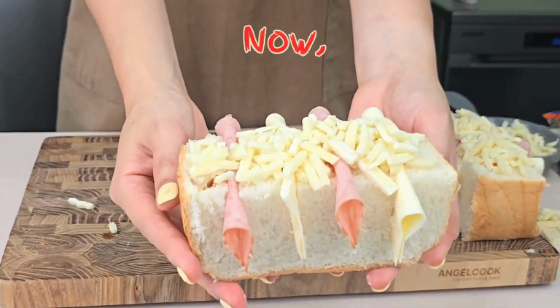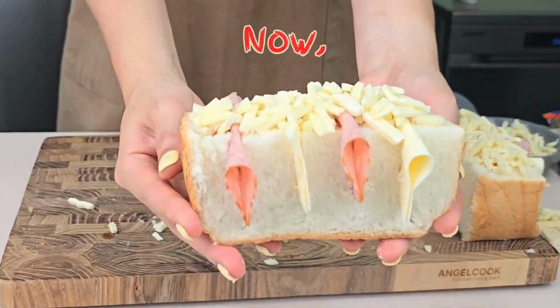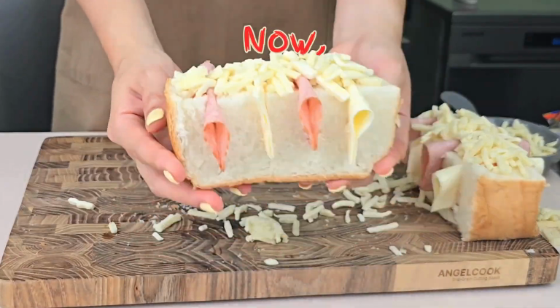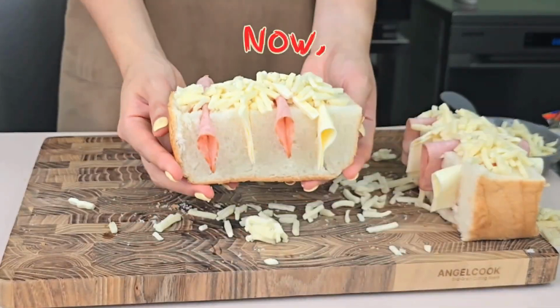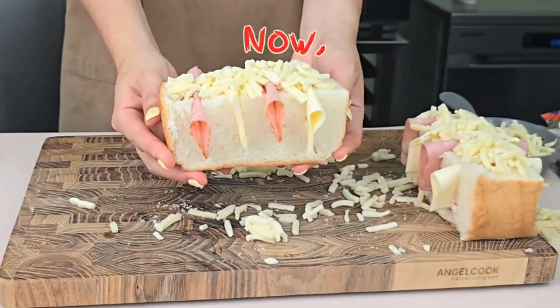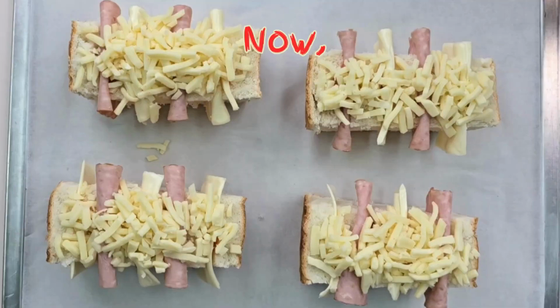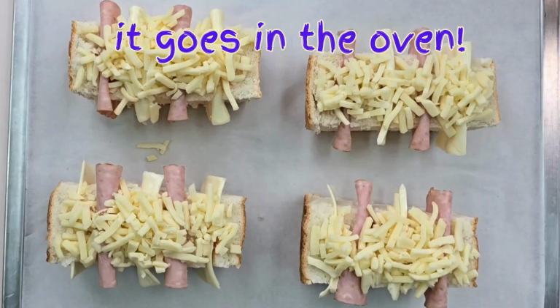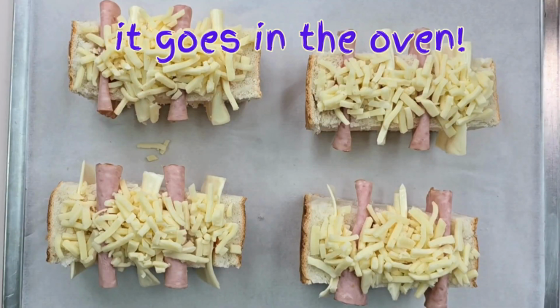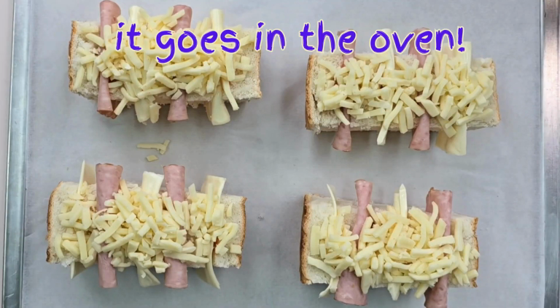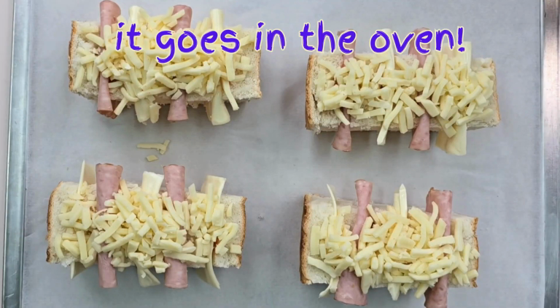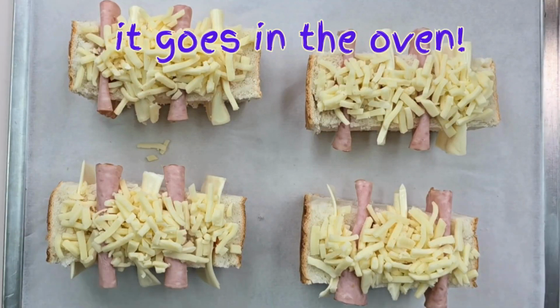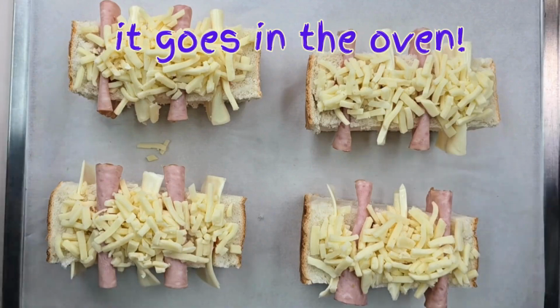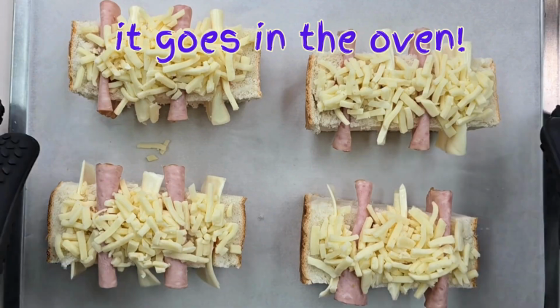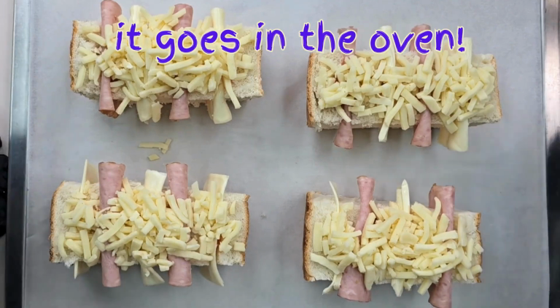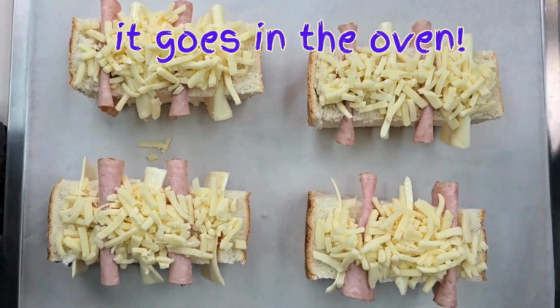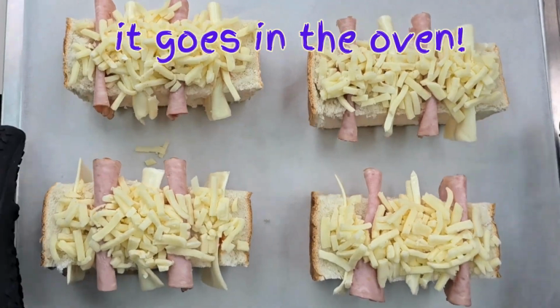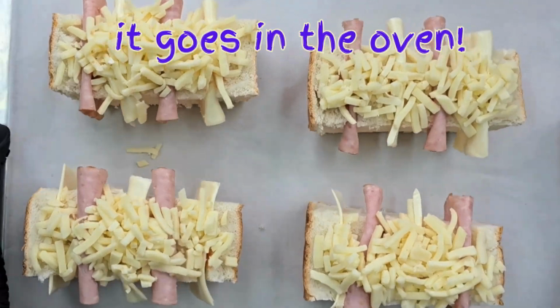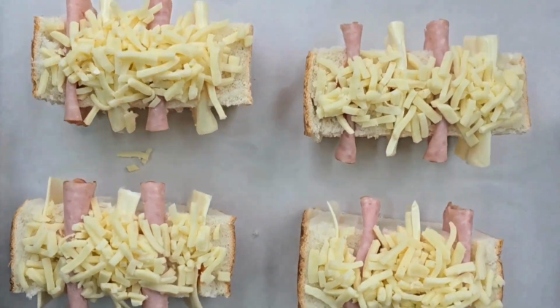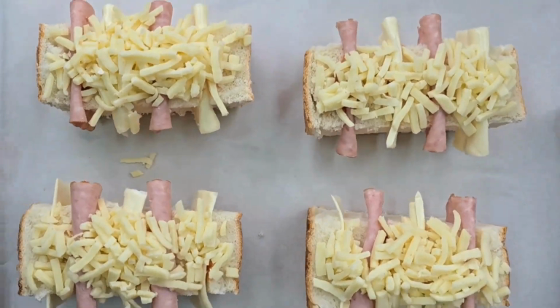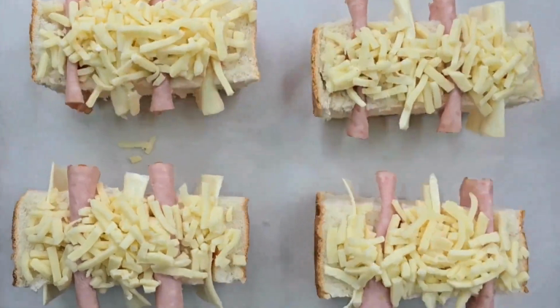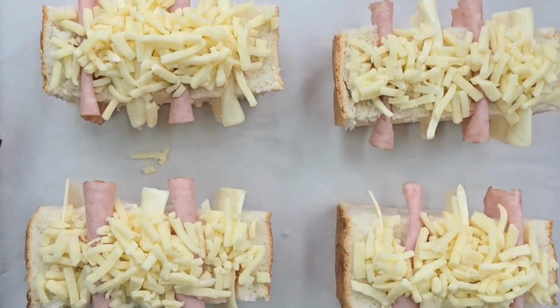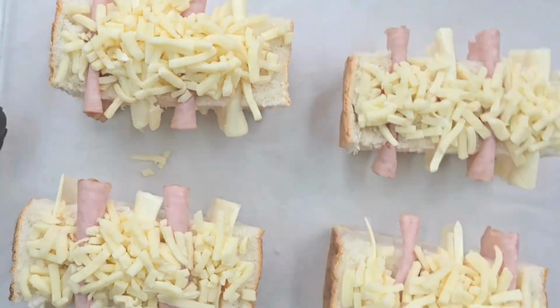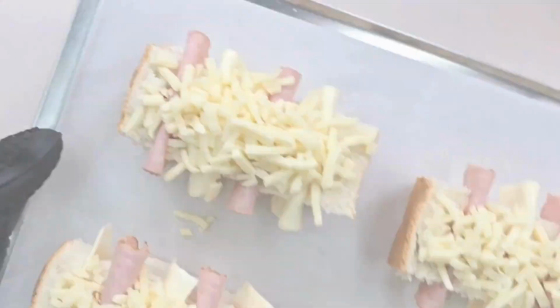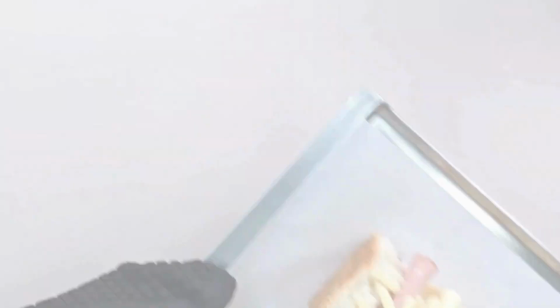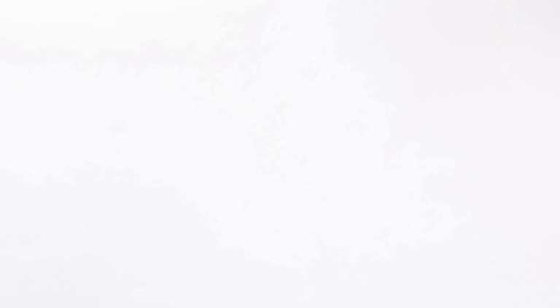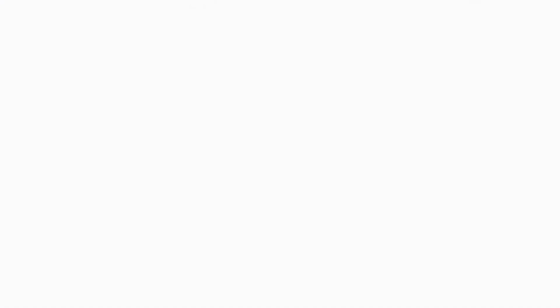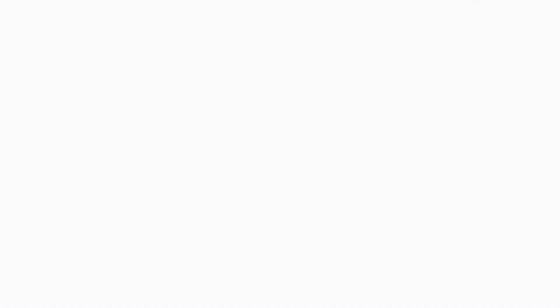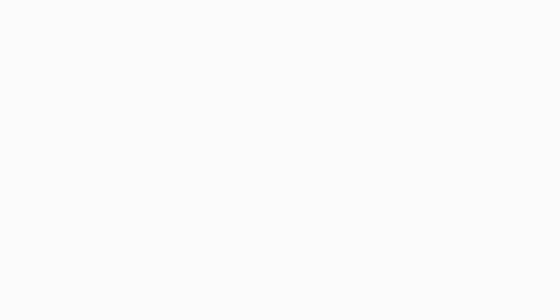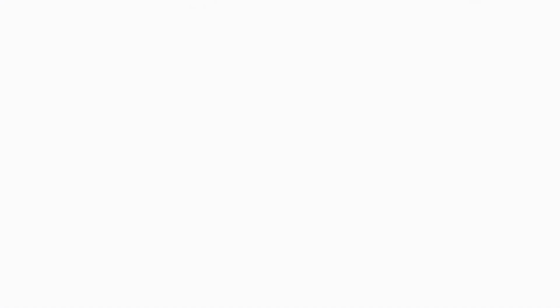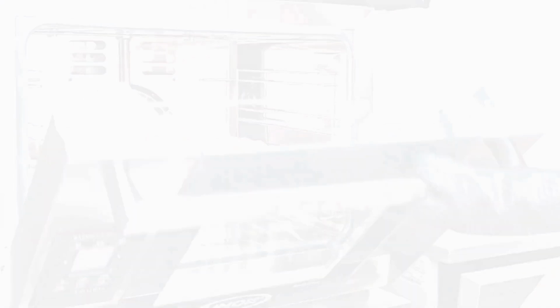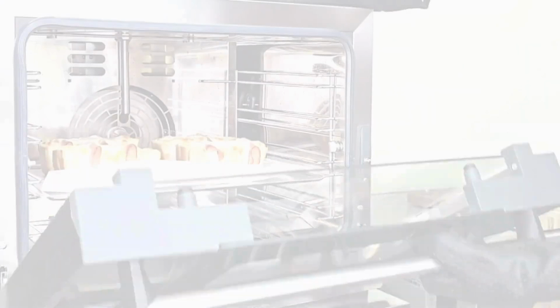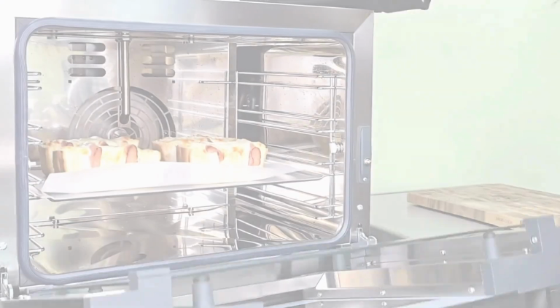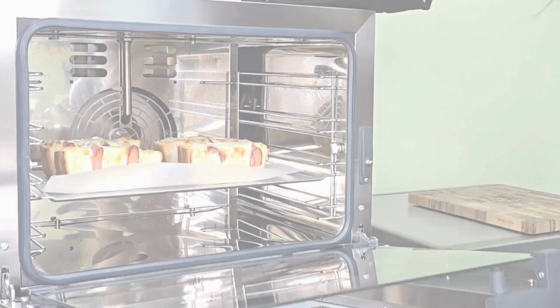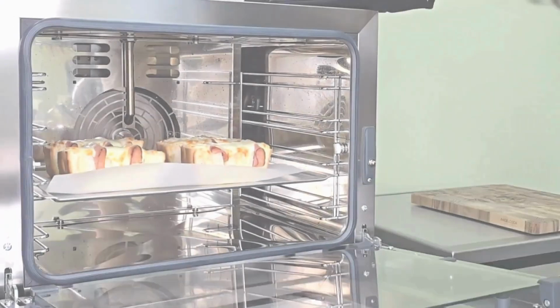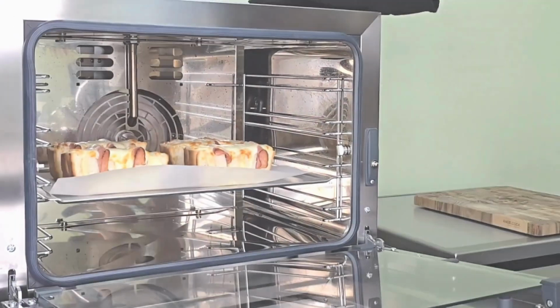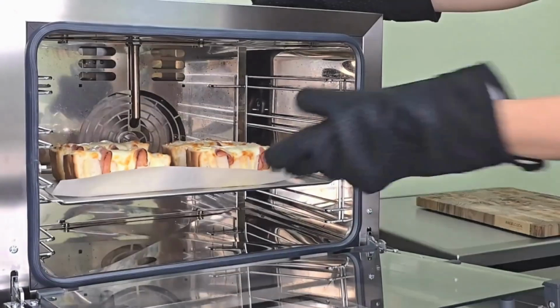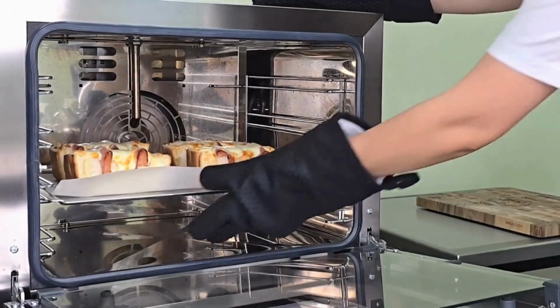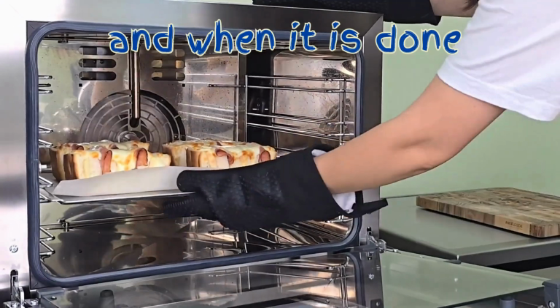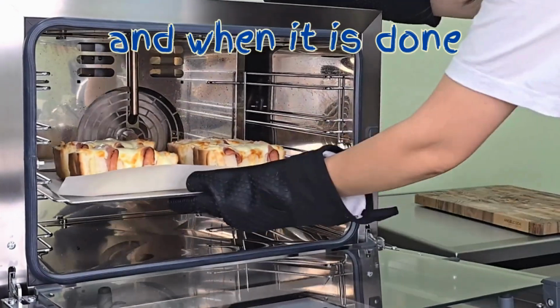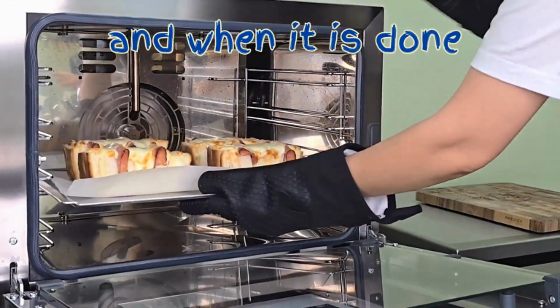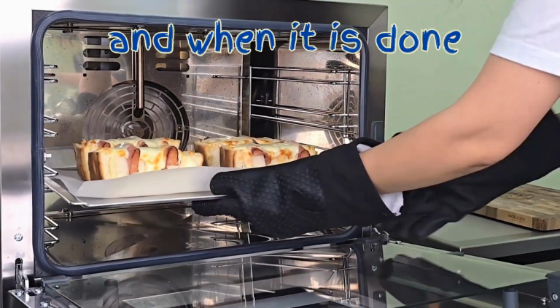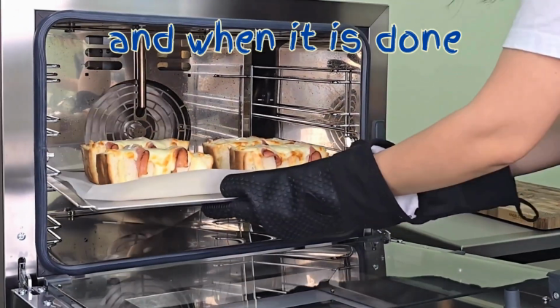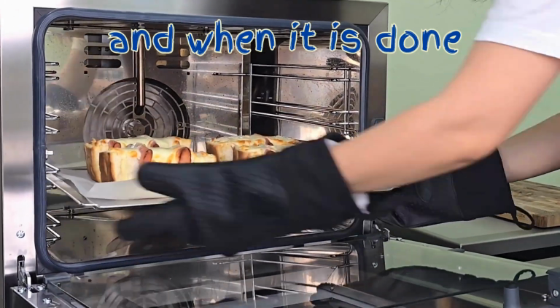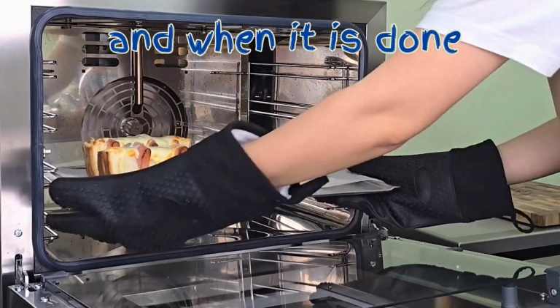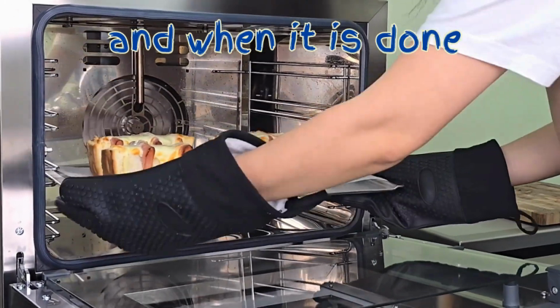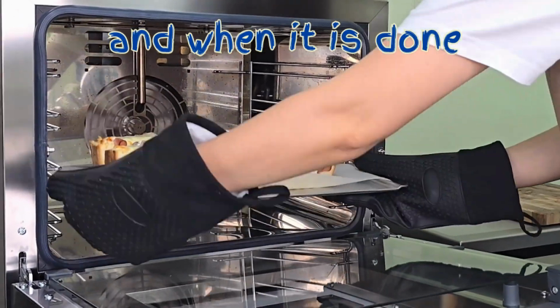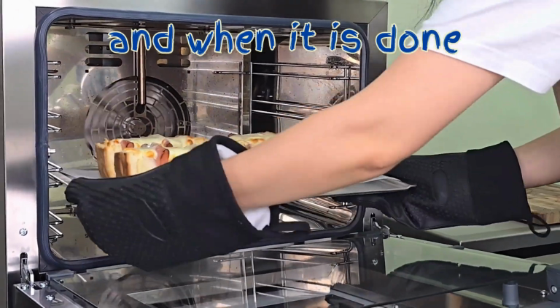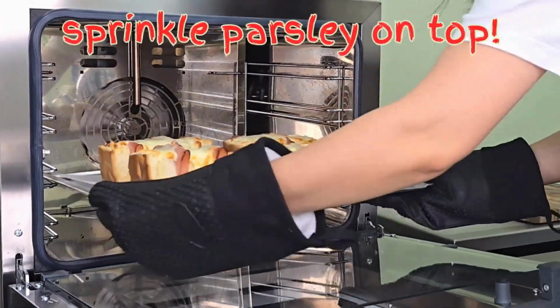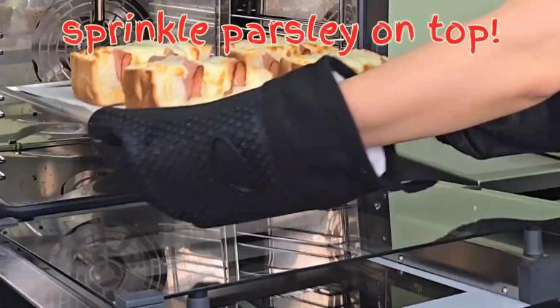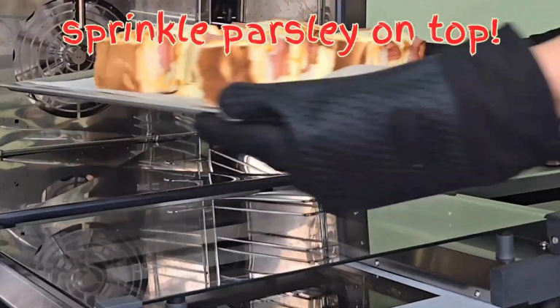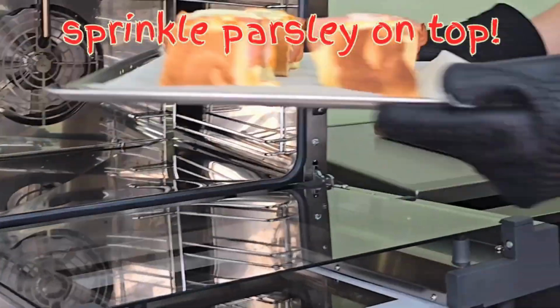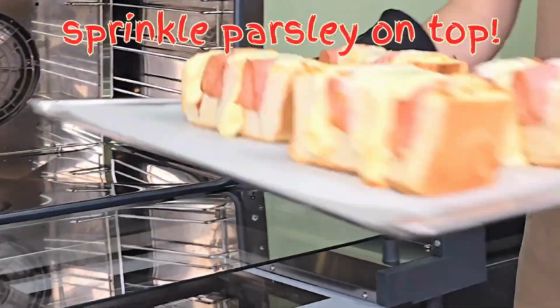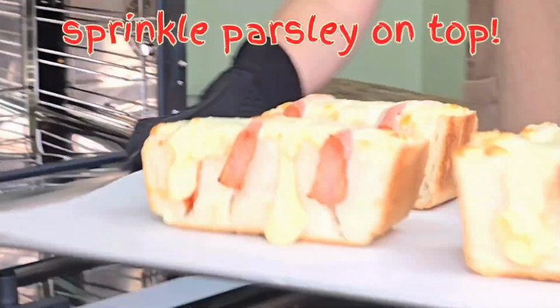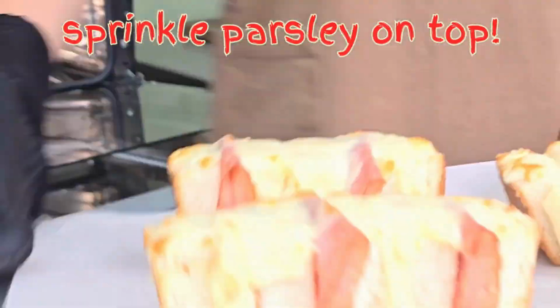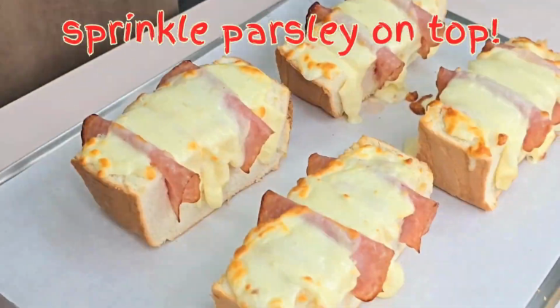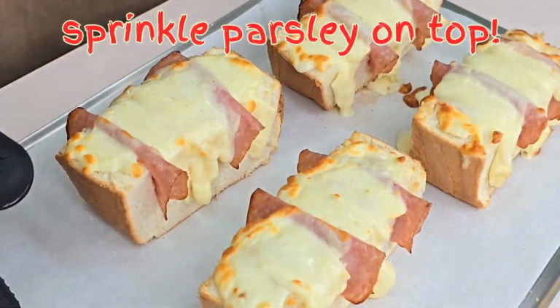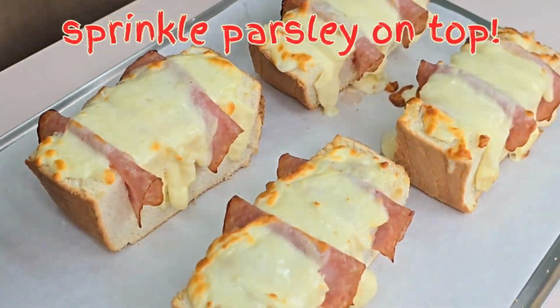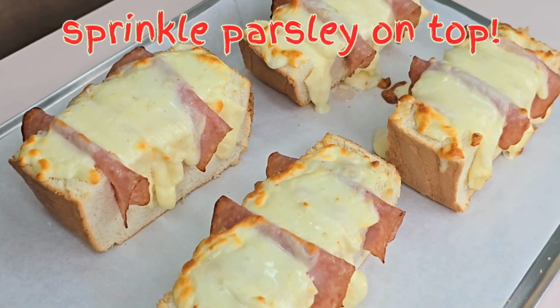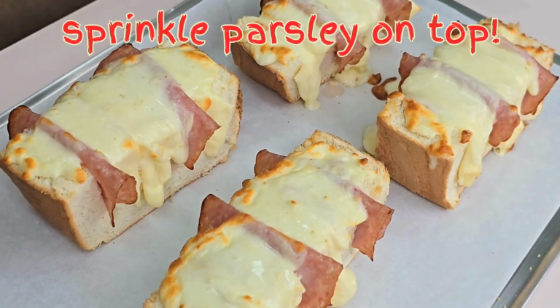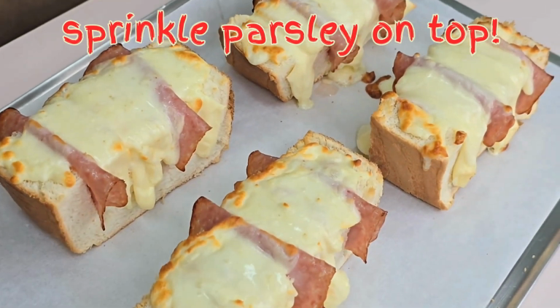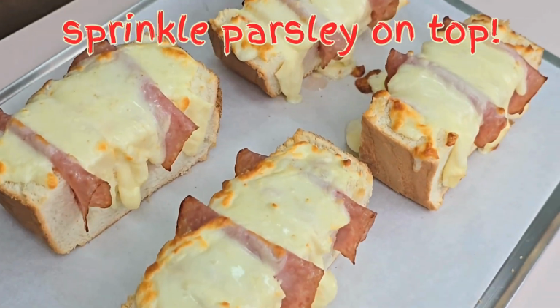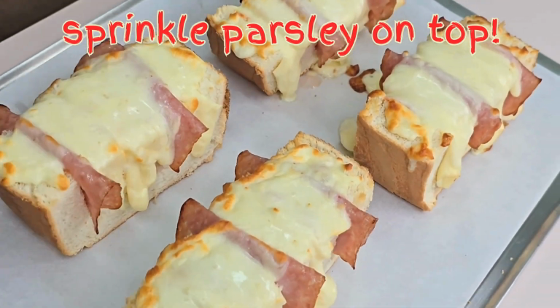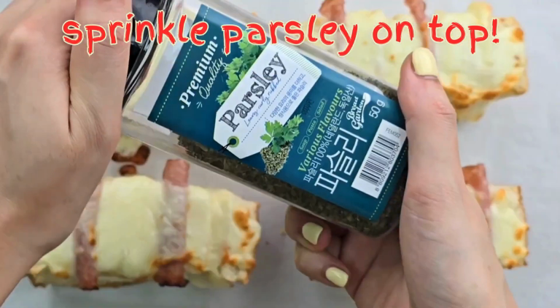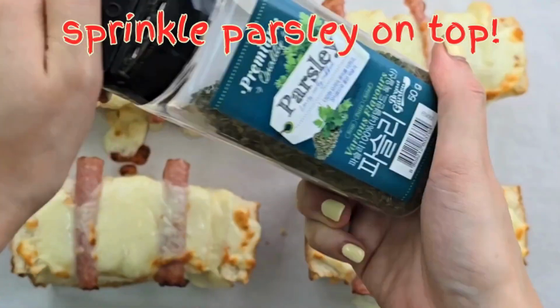Now it goes in the oven. Hot, hot, hot. And when it's done, sprinkle parsley on top.